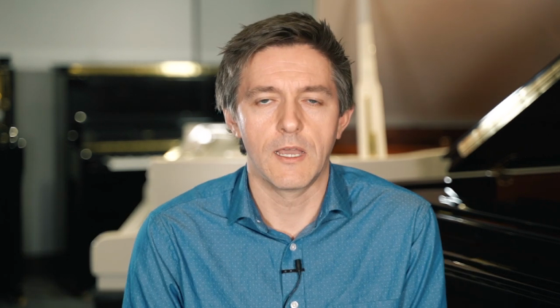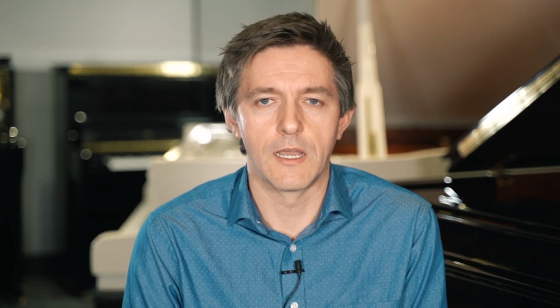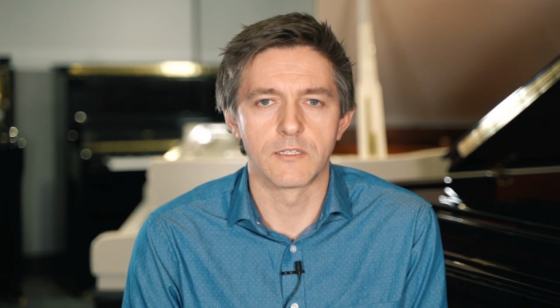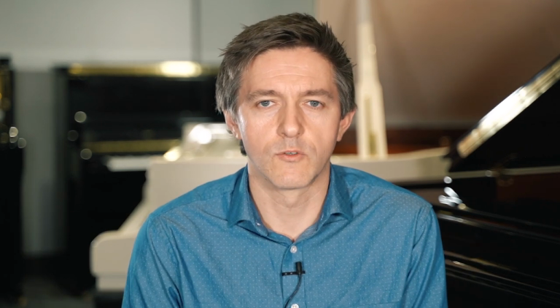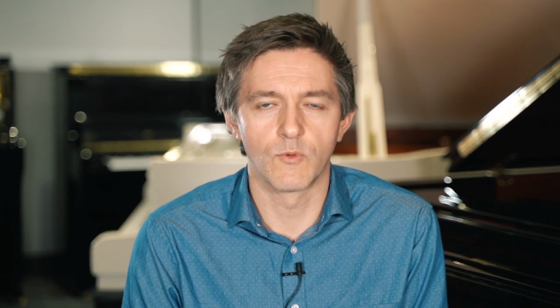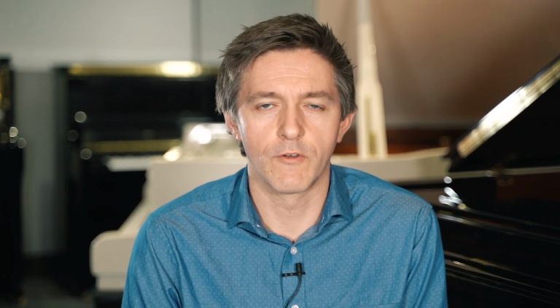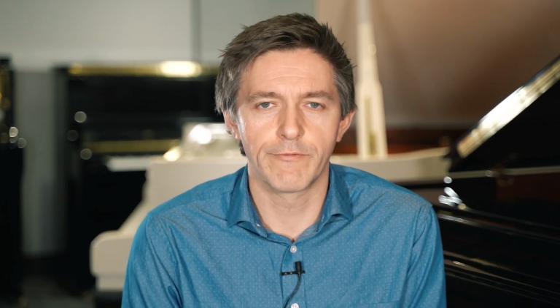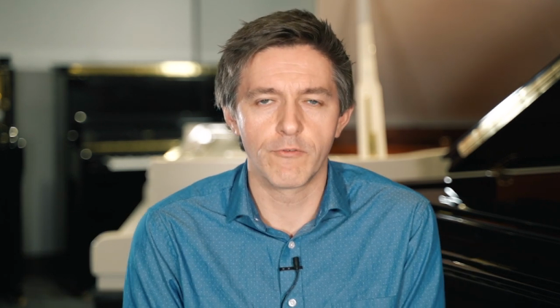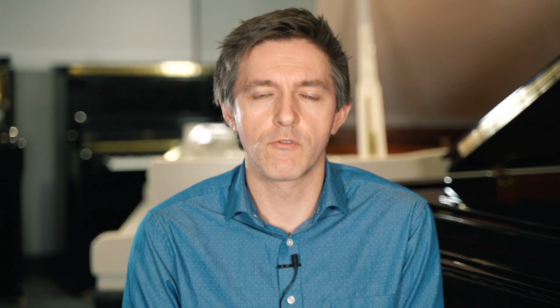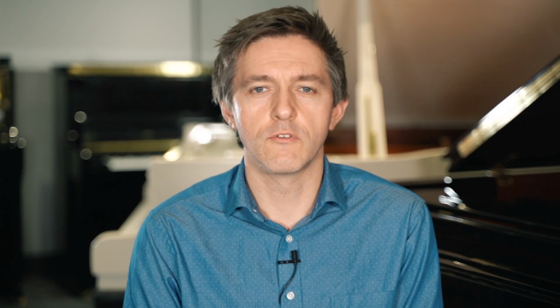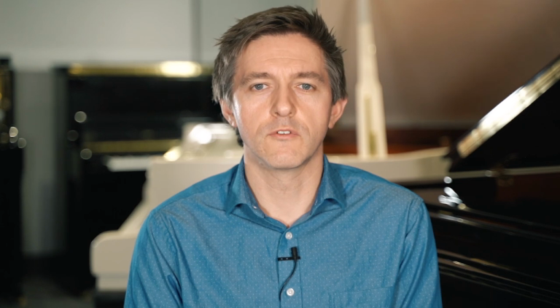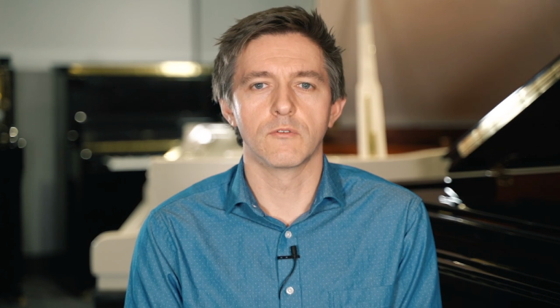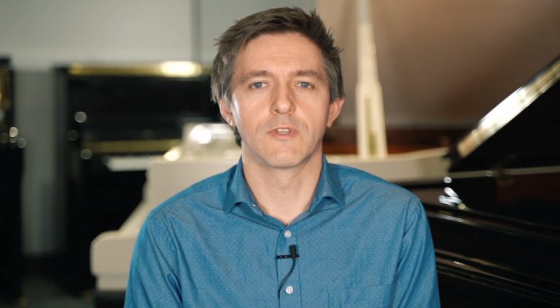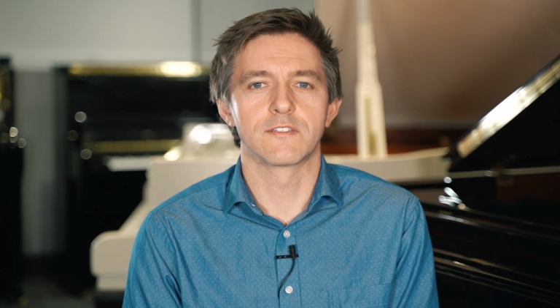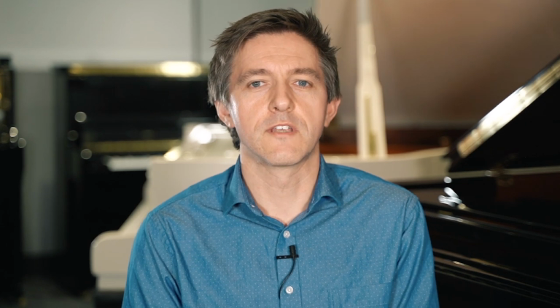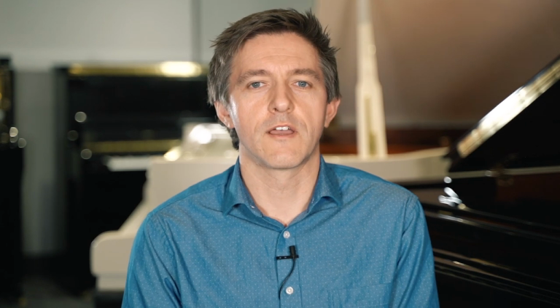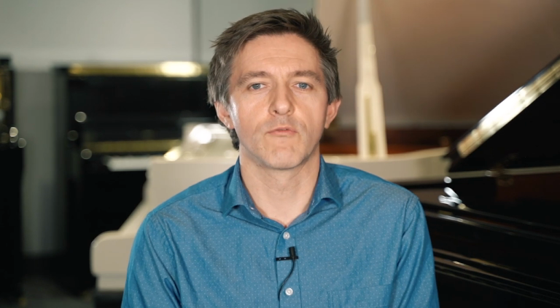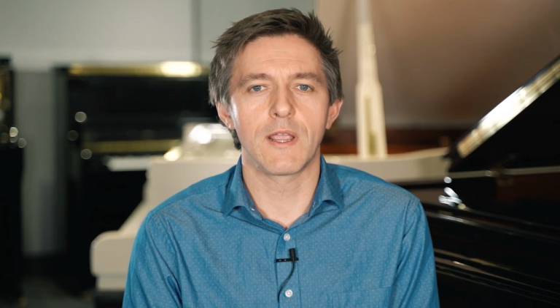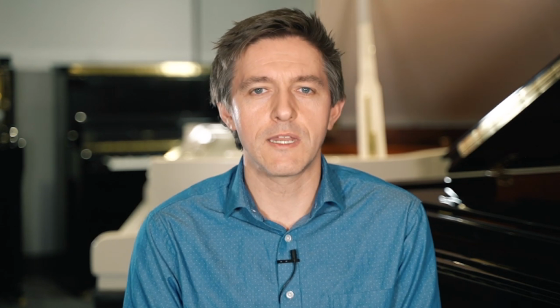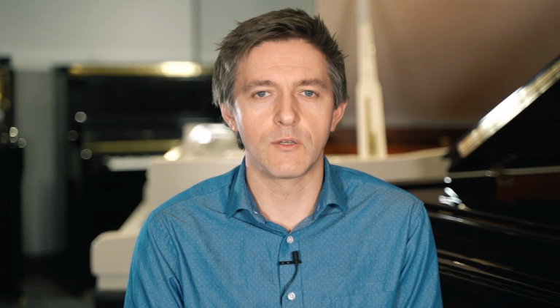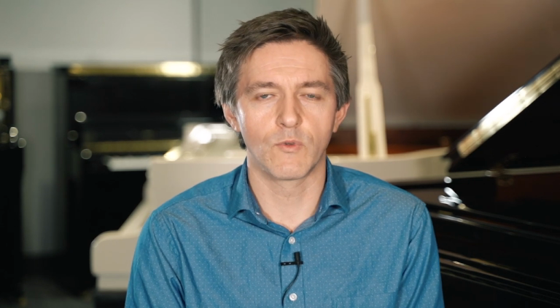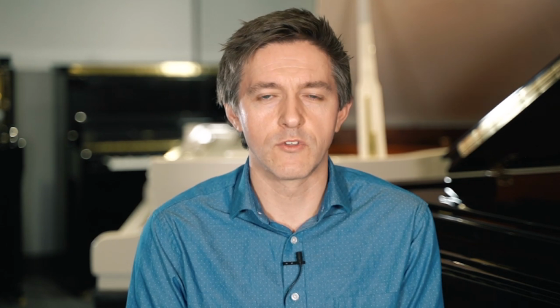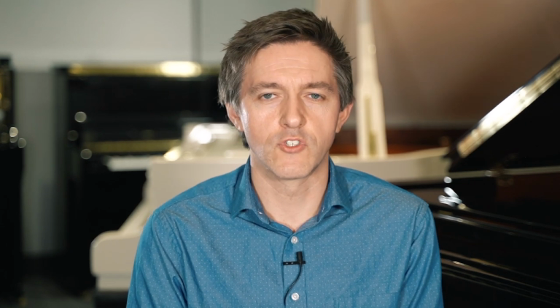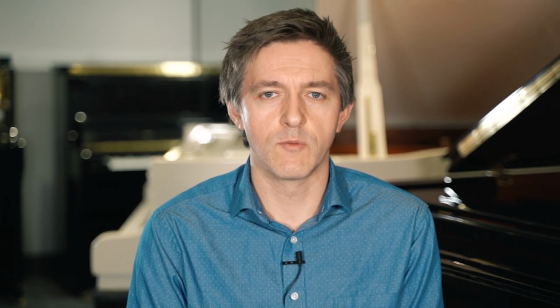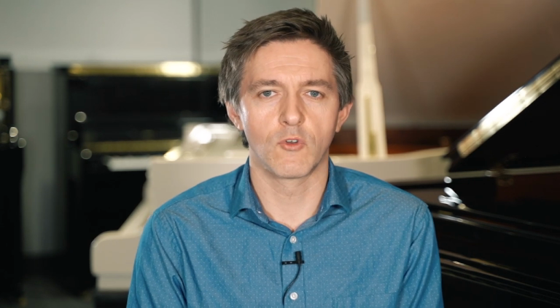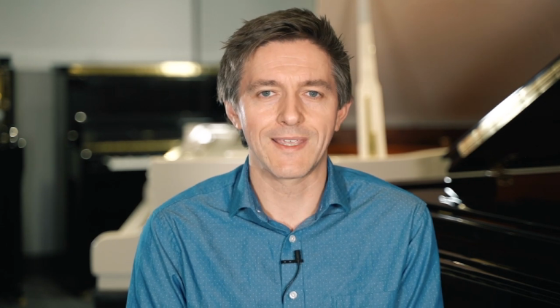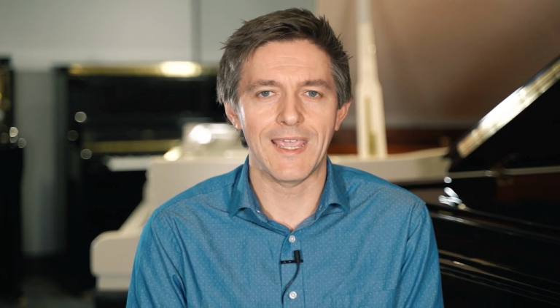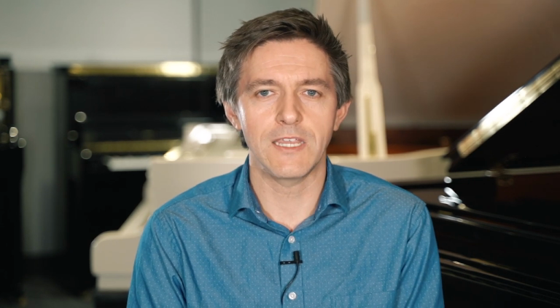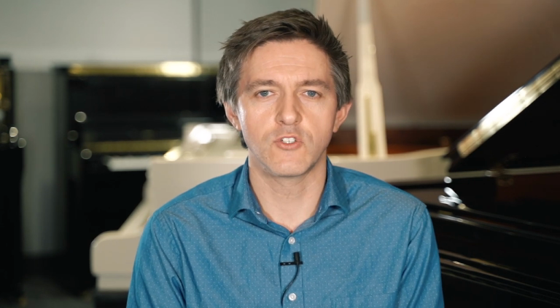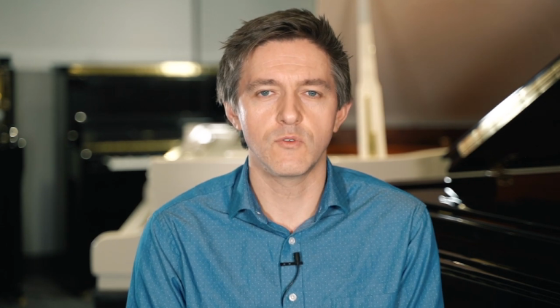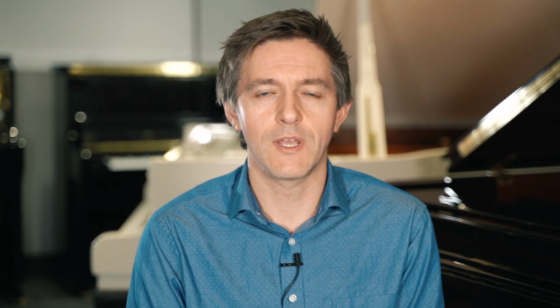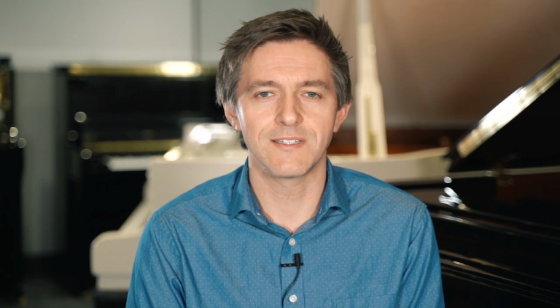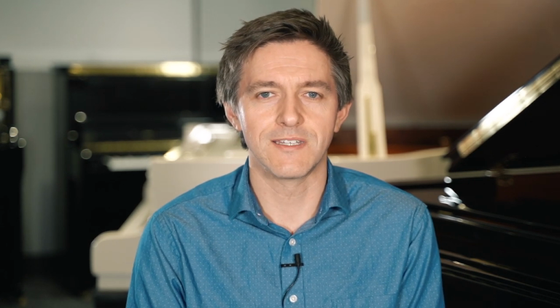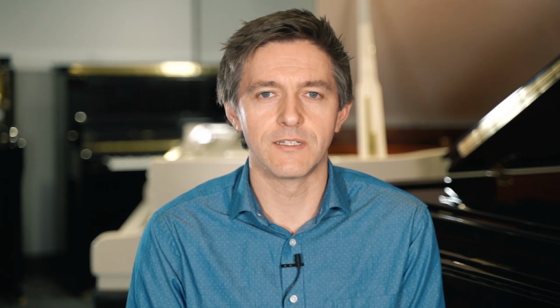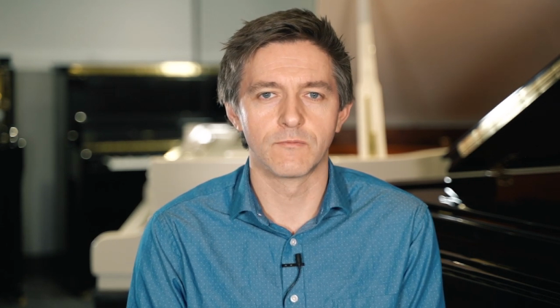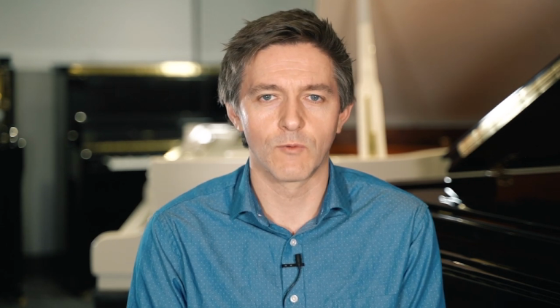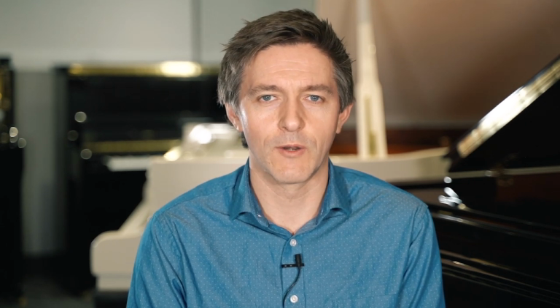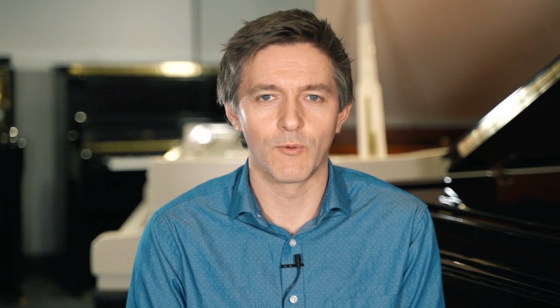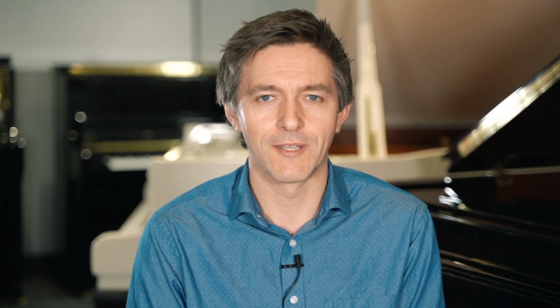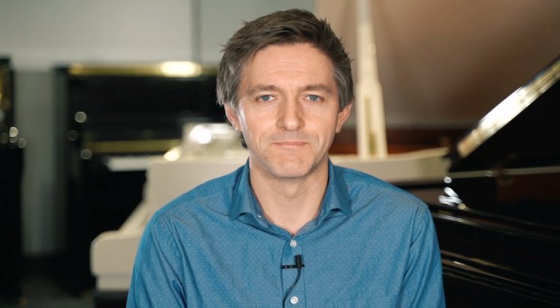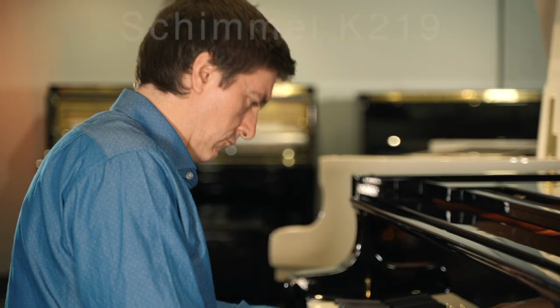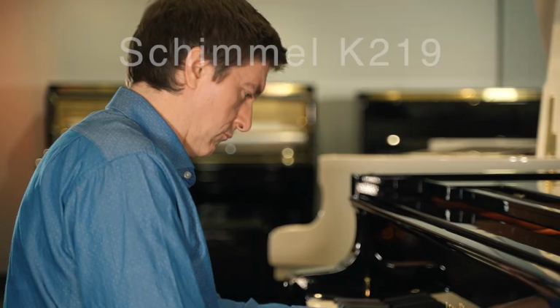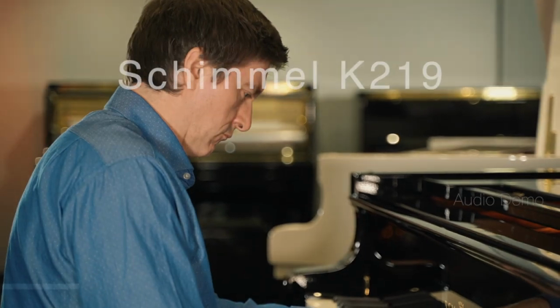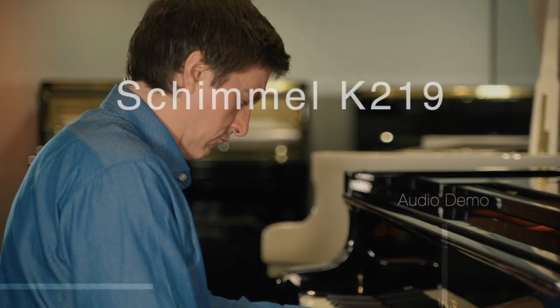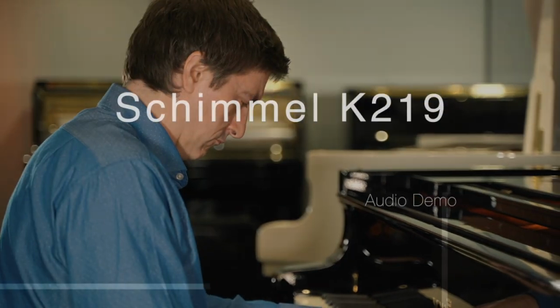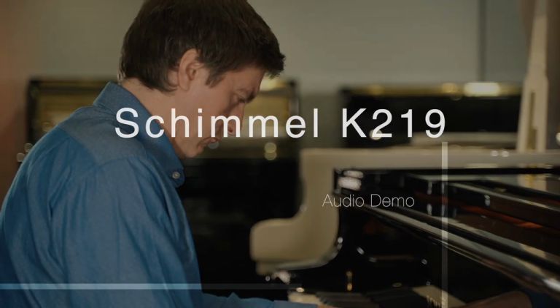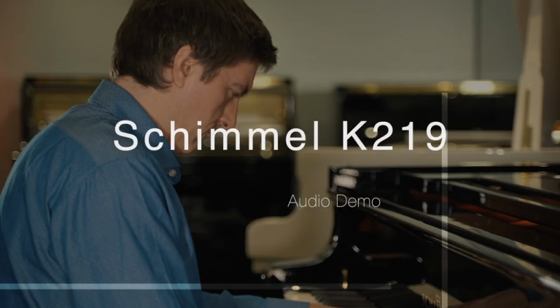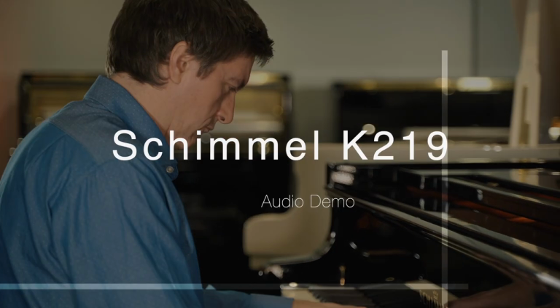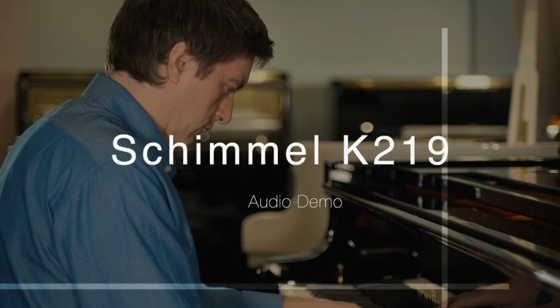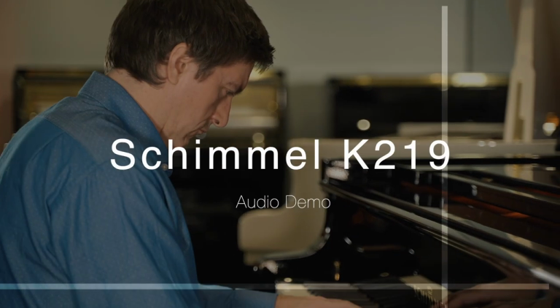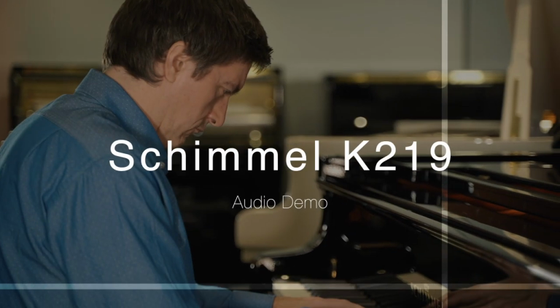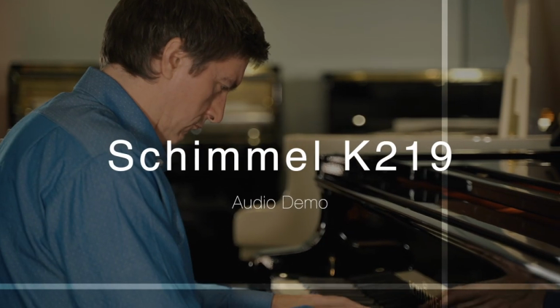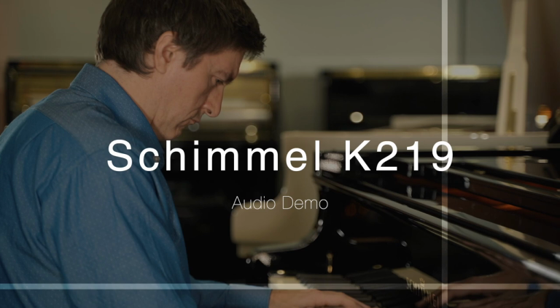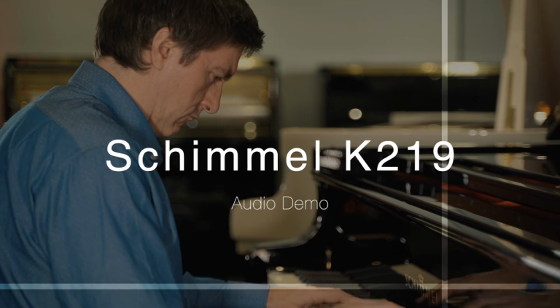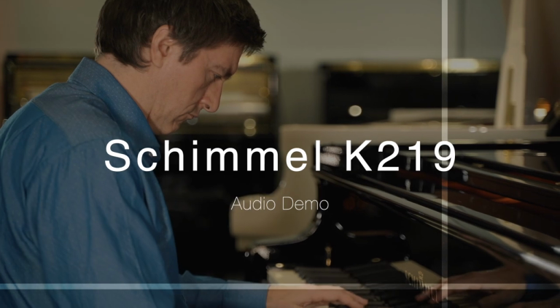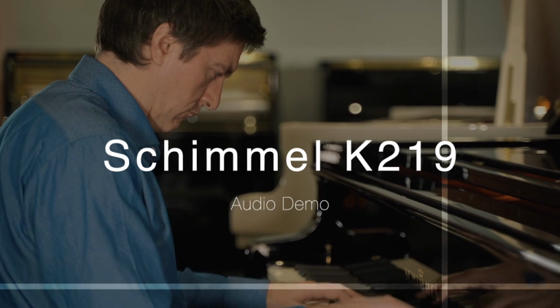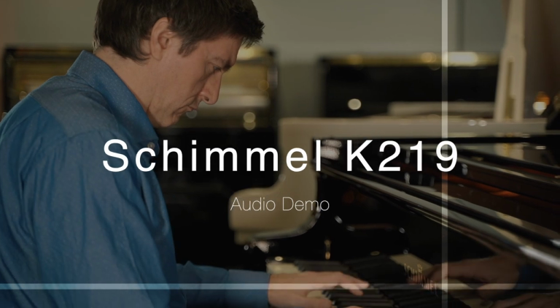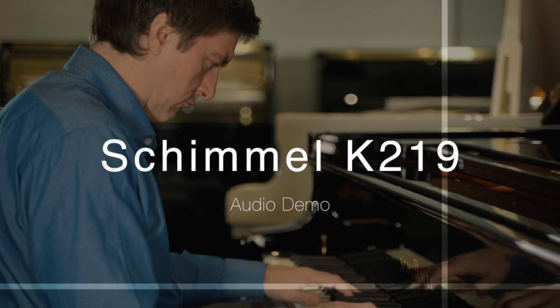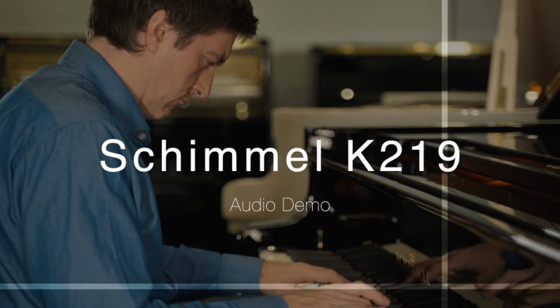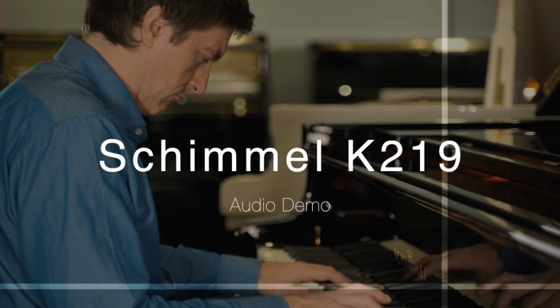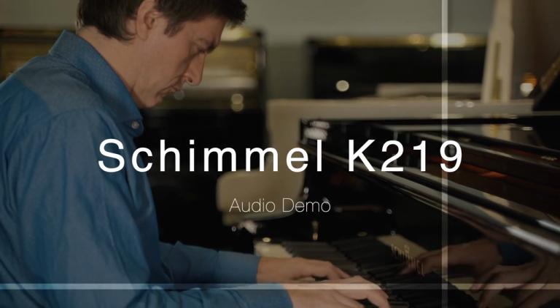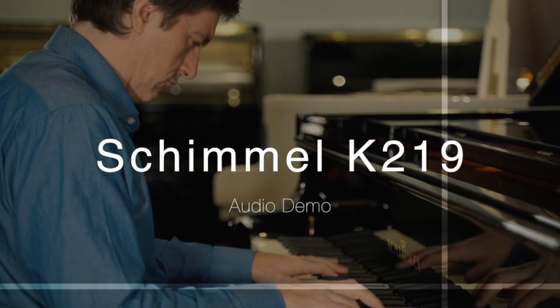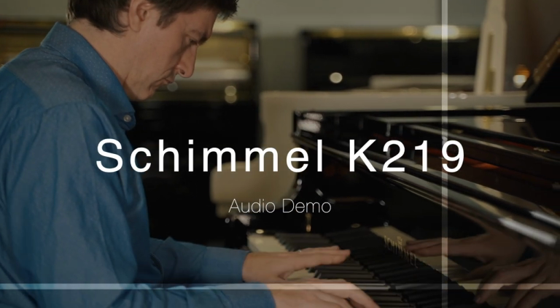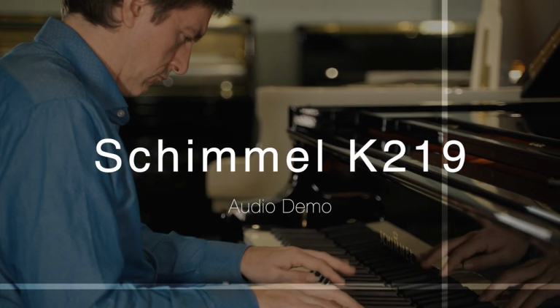So without further ado, let's dive right in with the Schimmel K219.